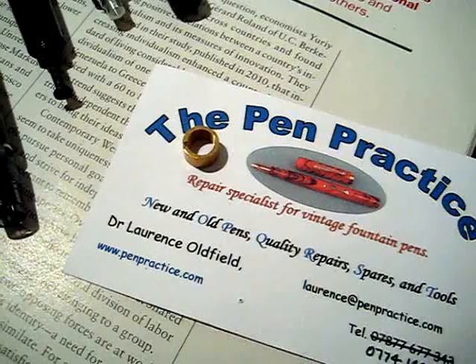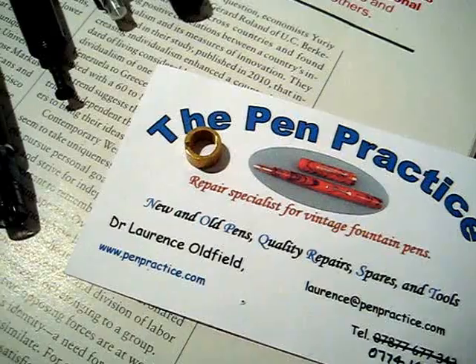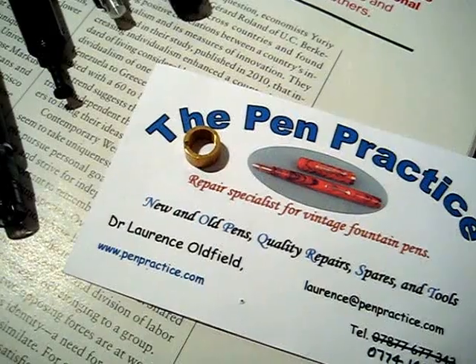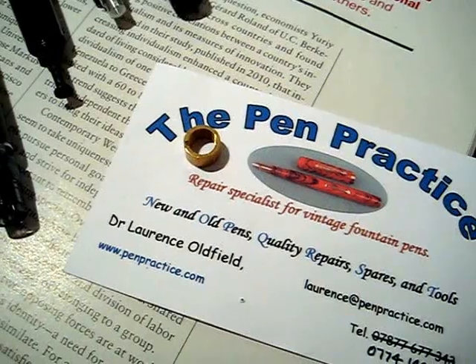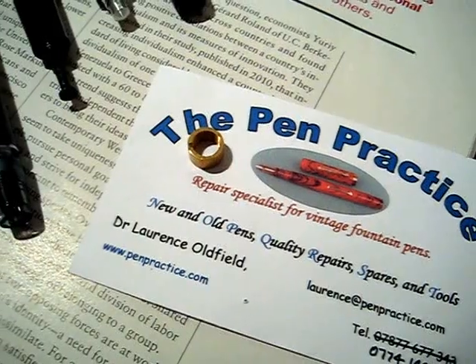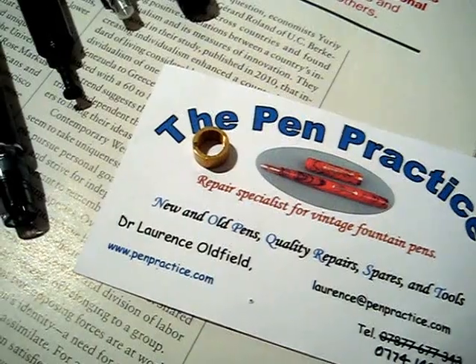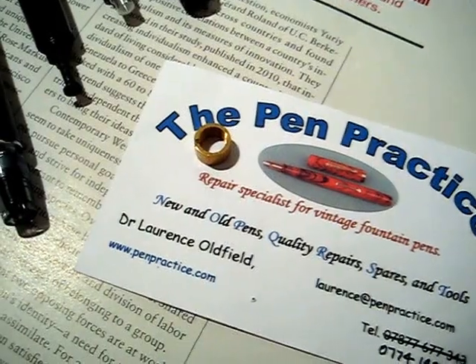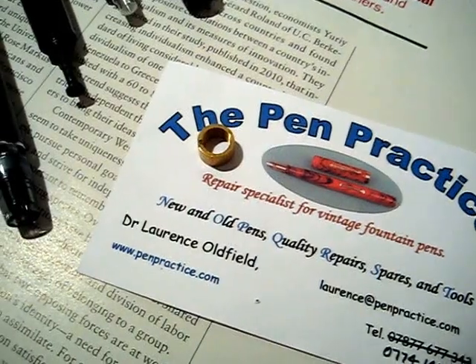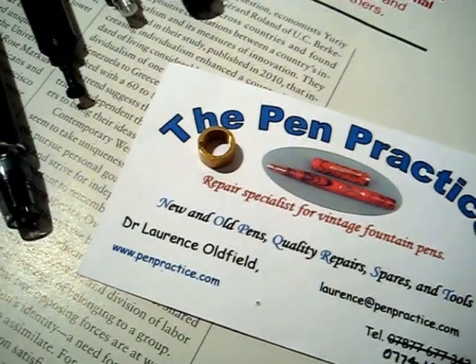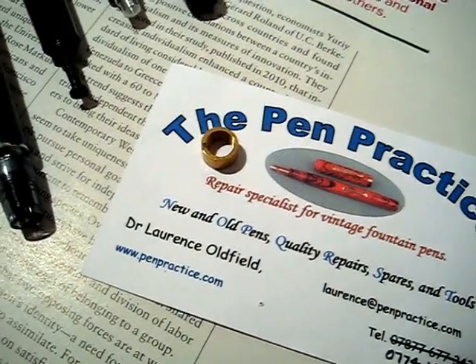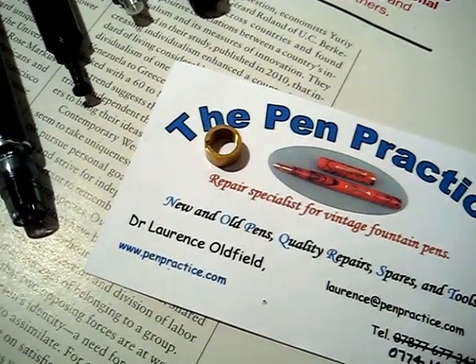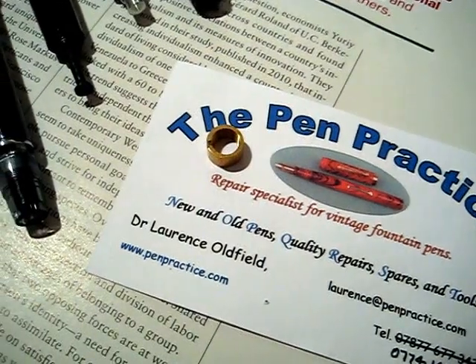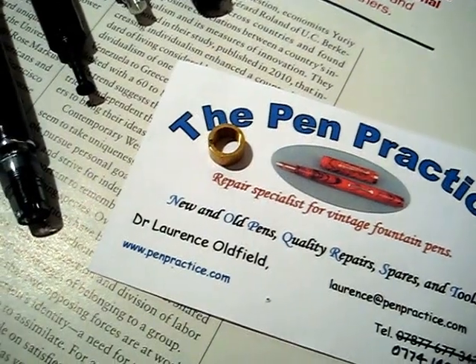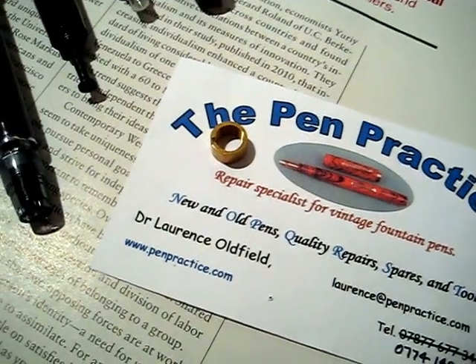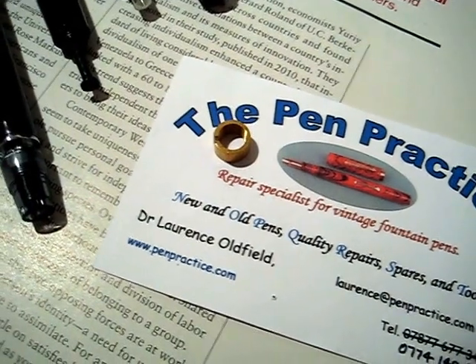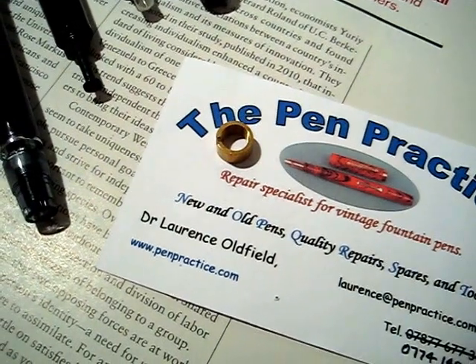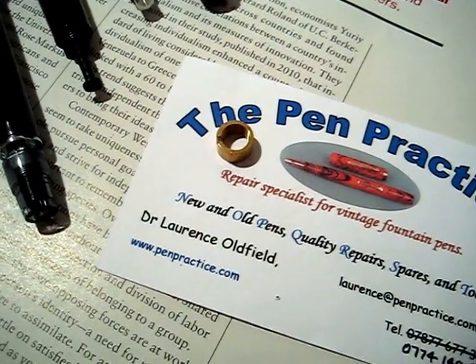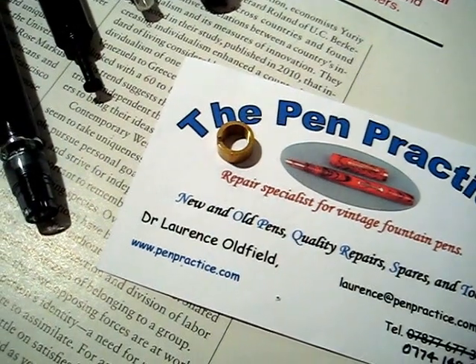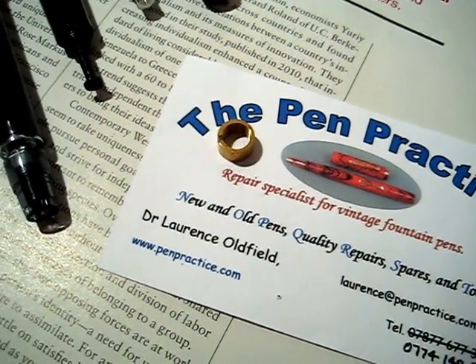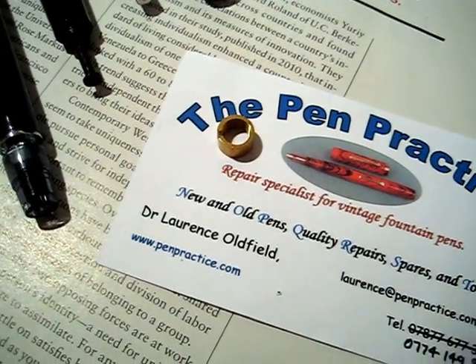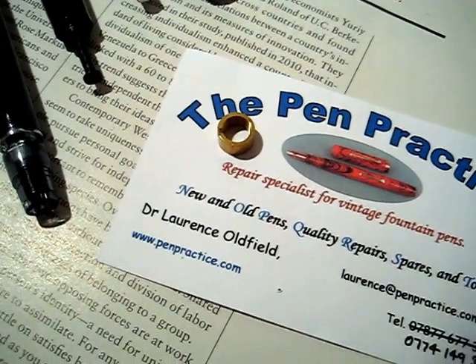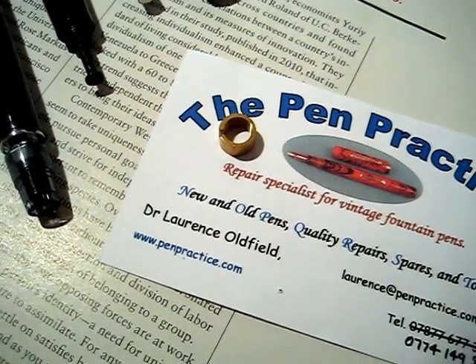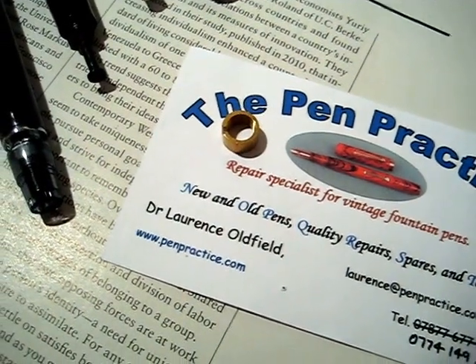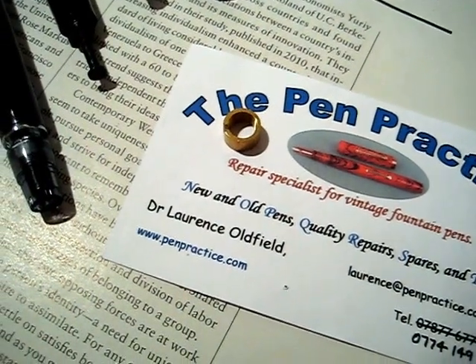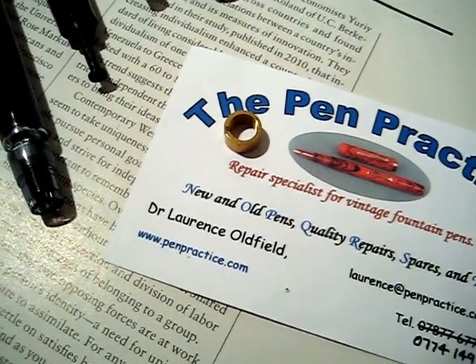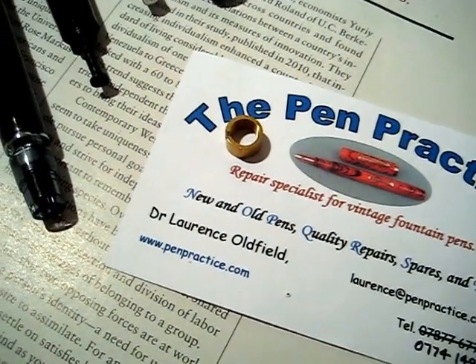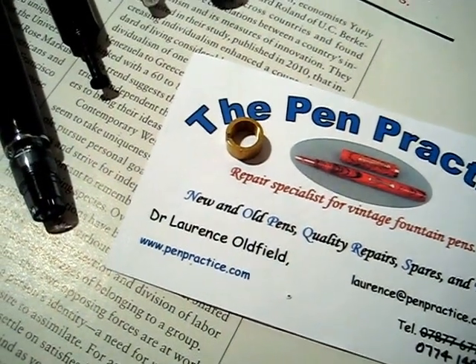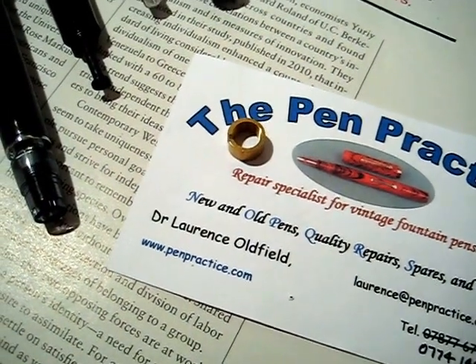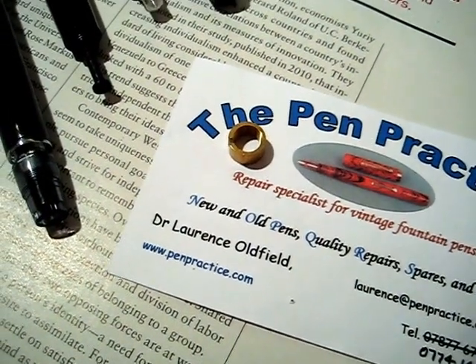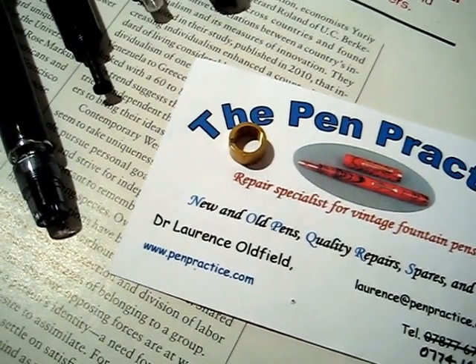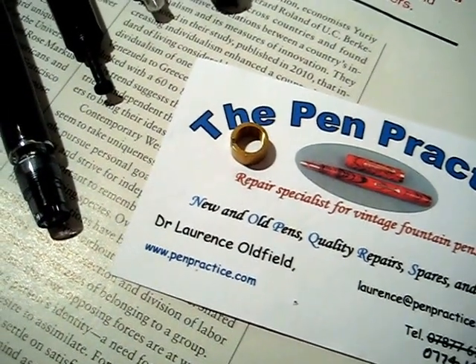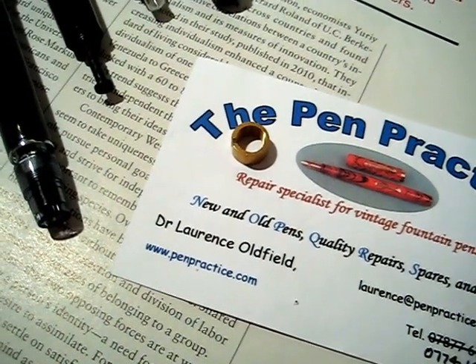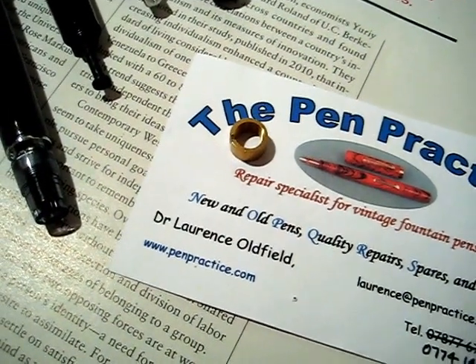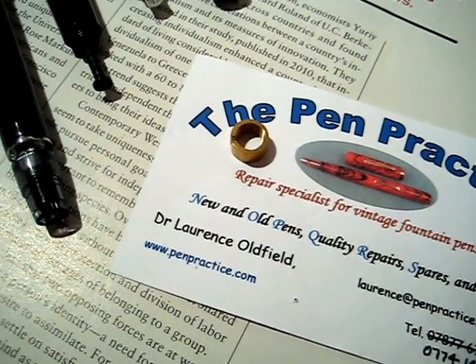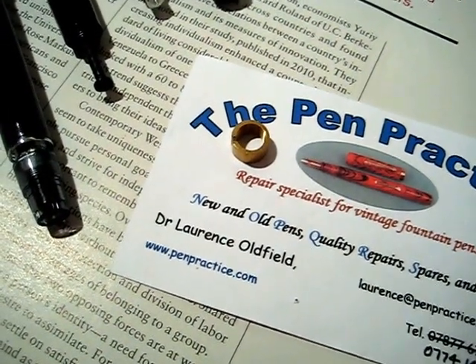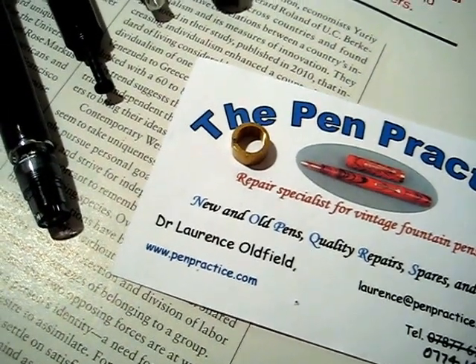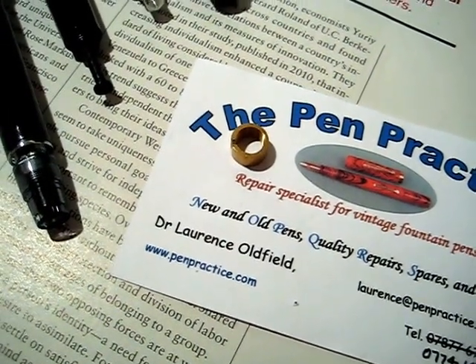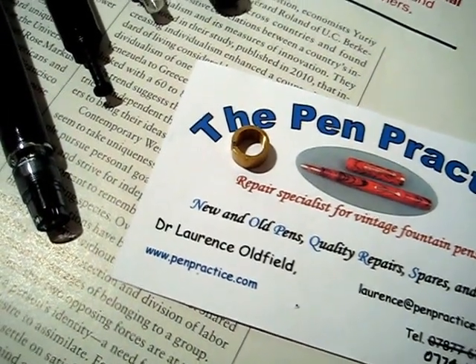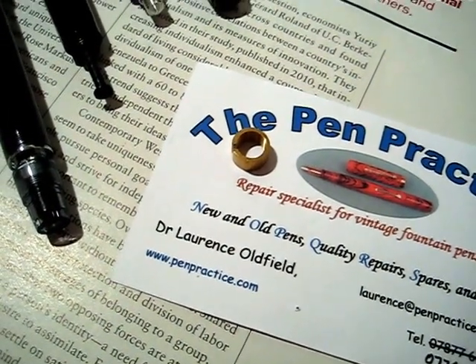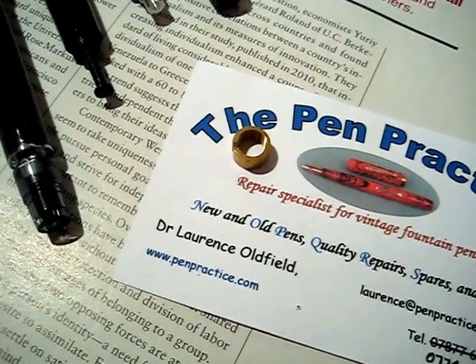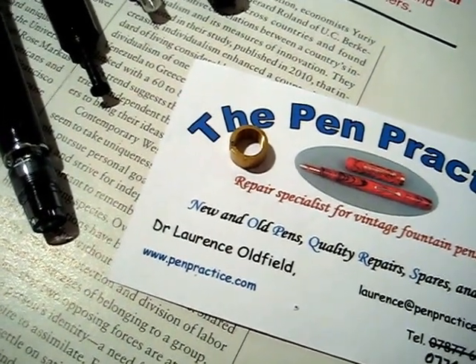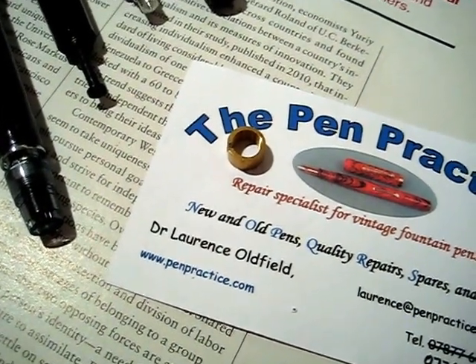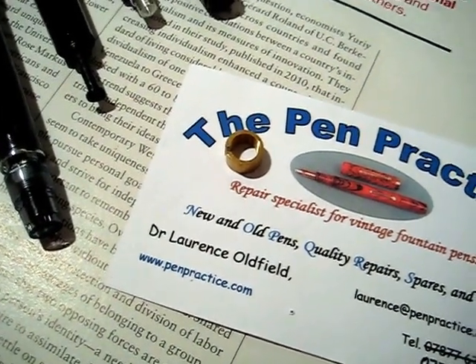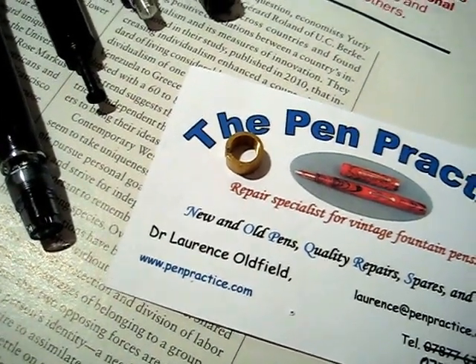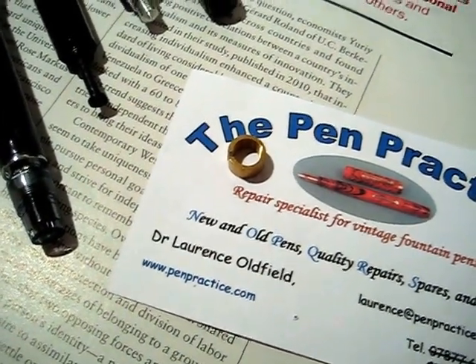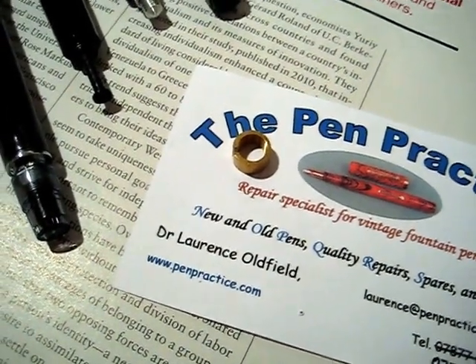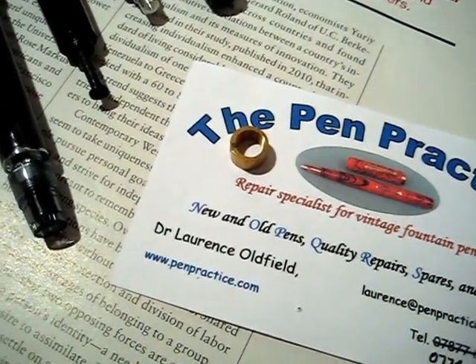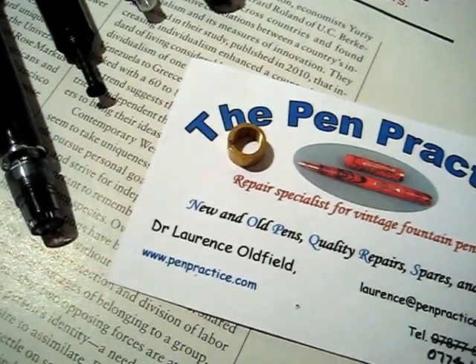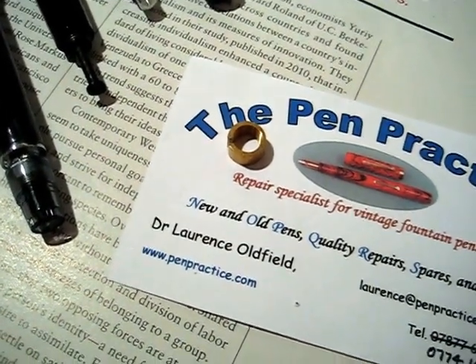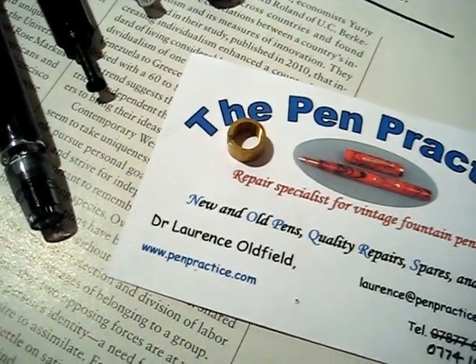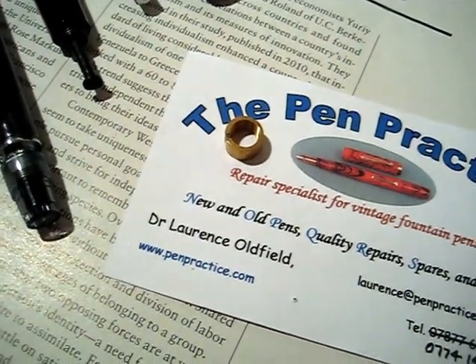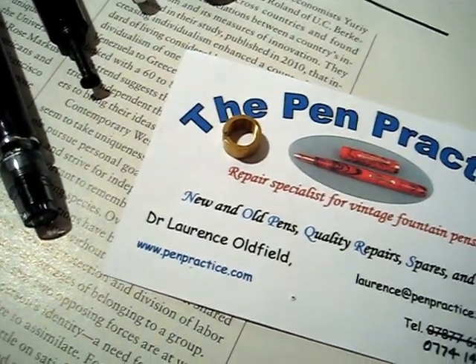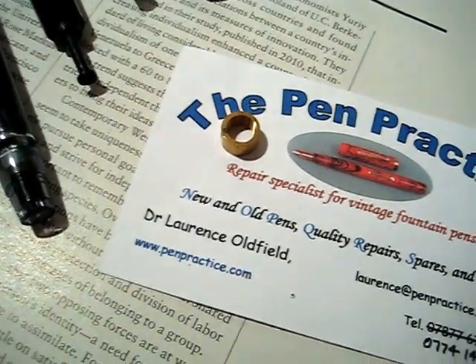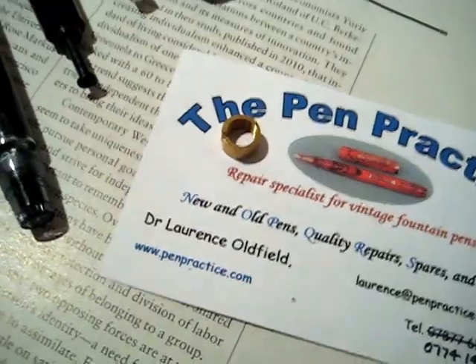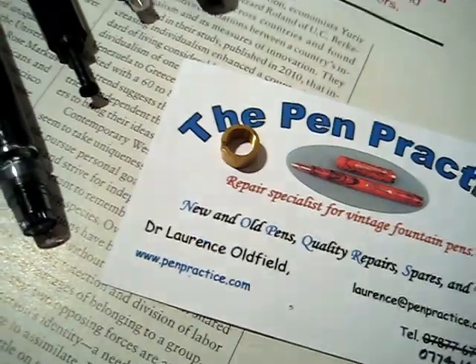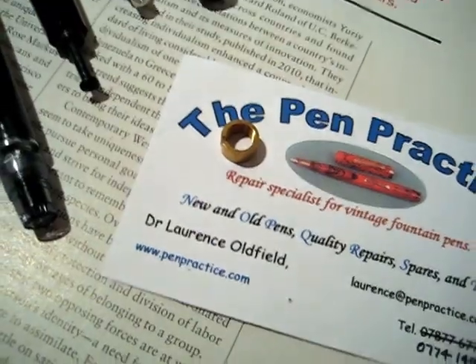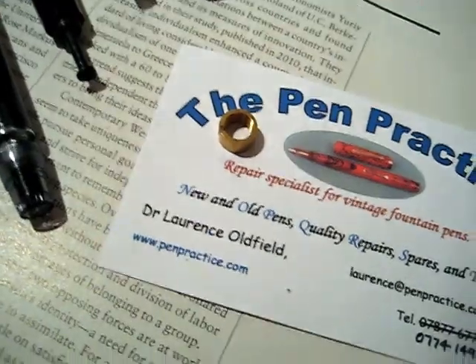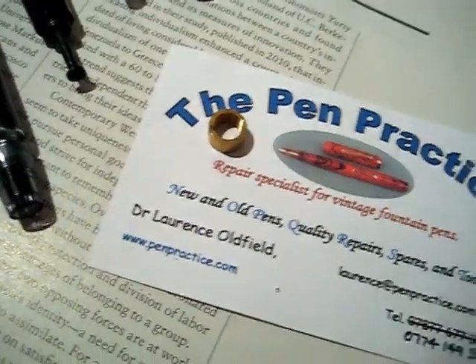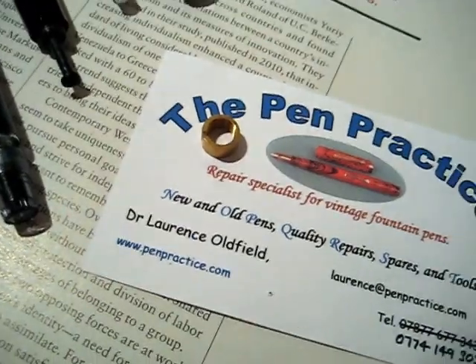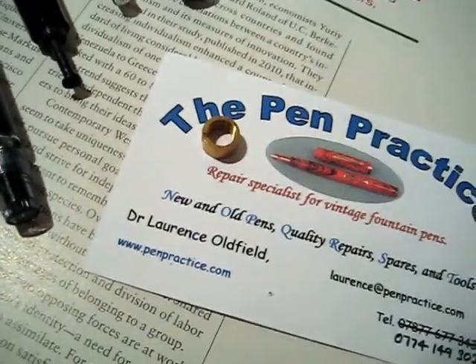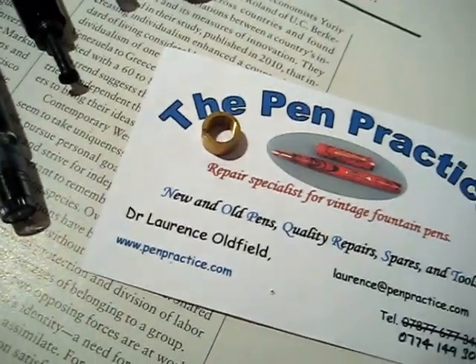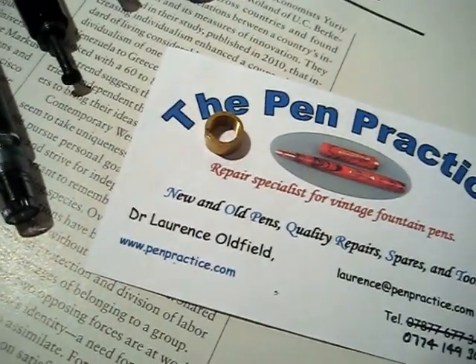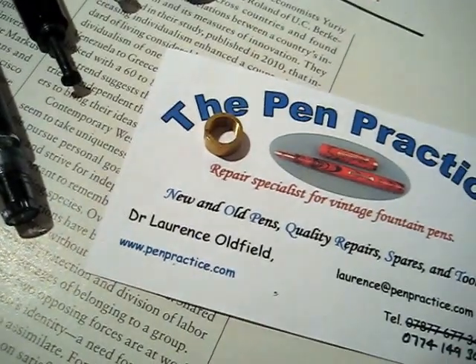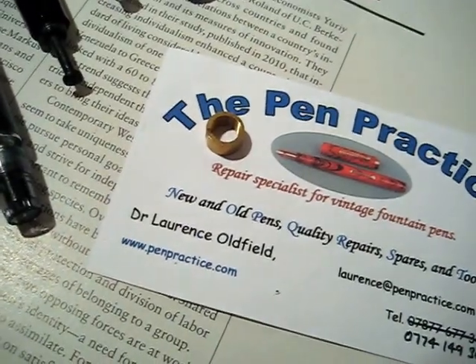Good evening pen chums! Flounder here with some thoughts on a new fountain pen repair experiment I'd like to share.